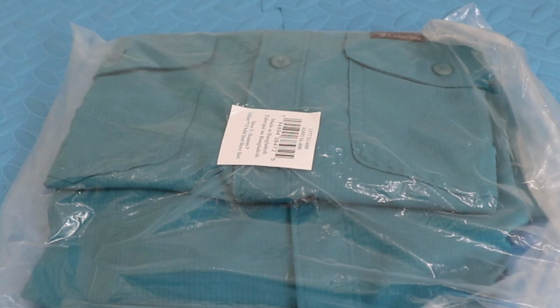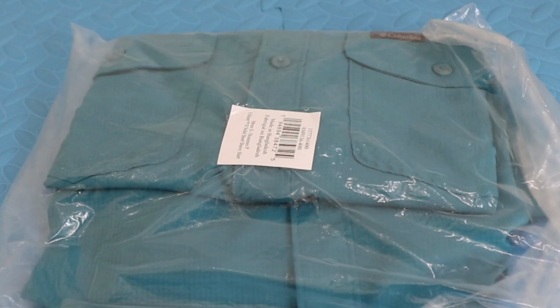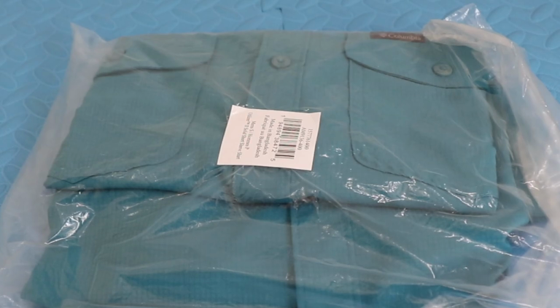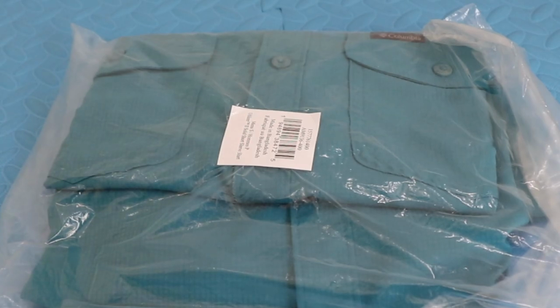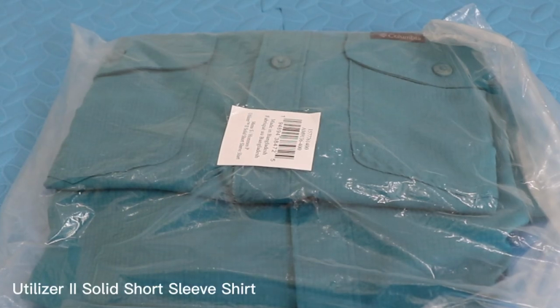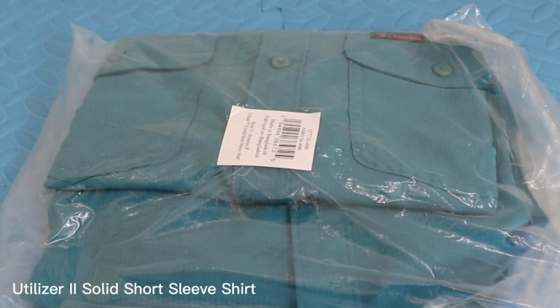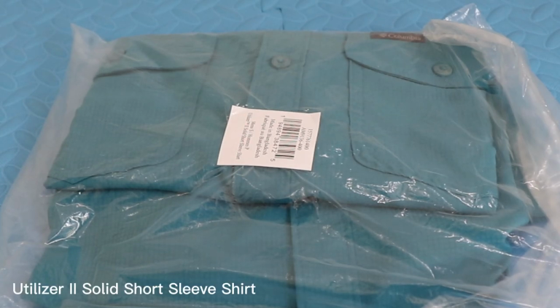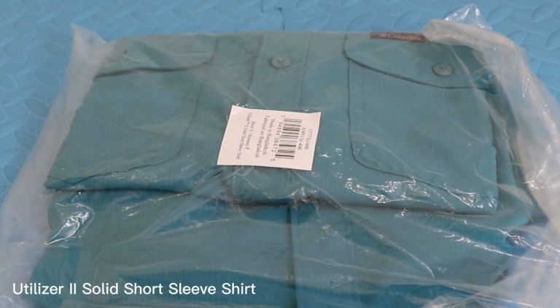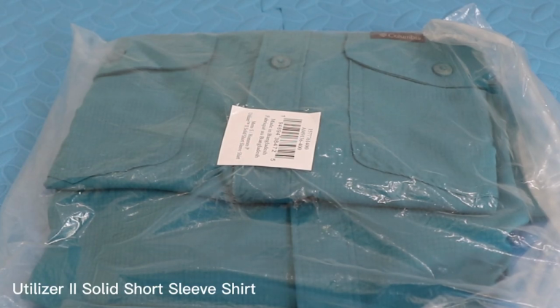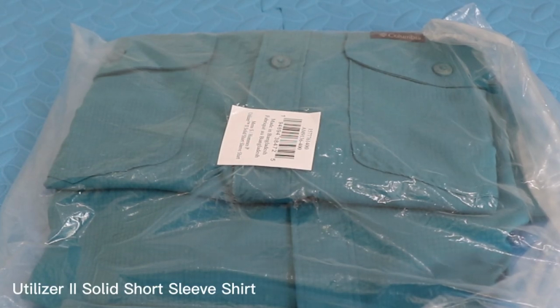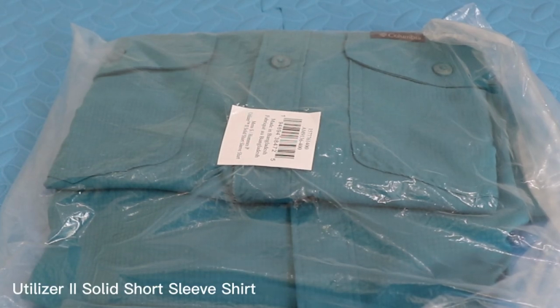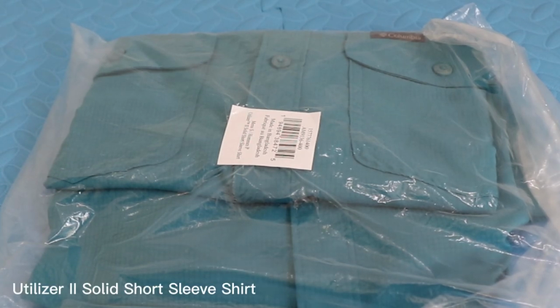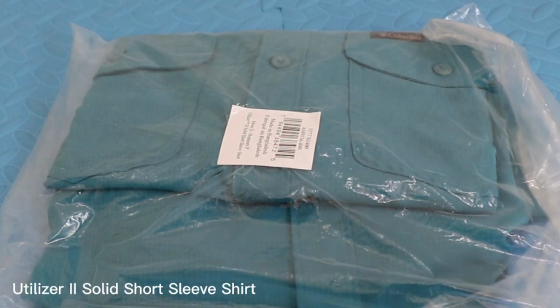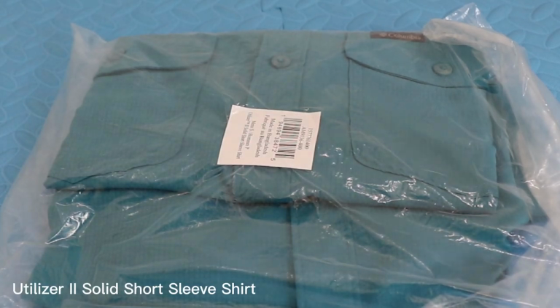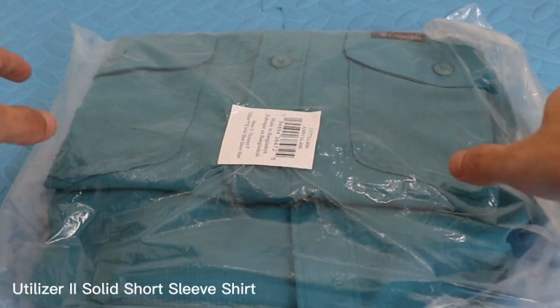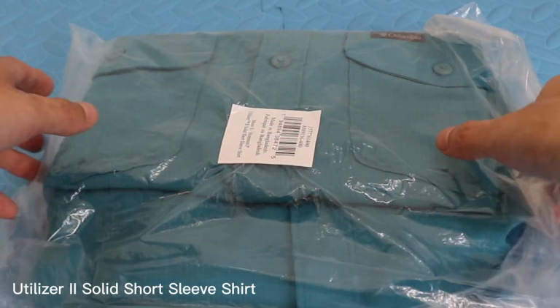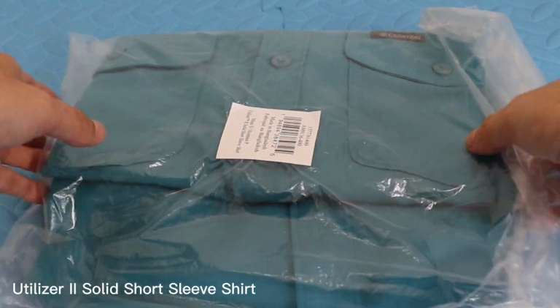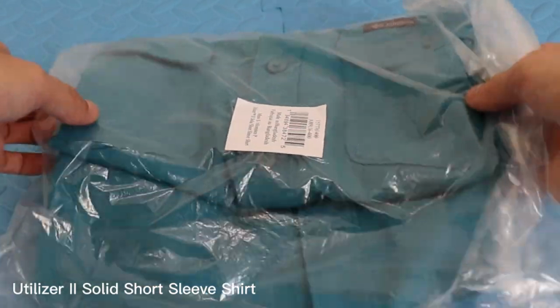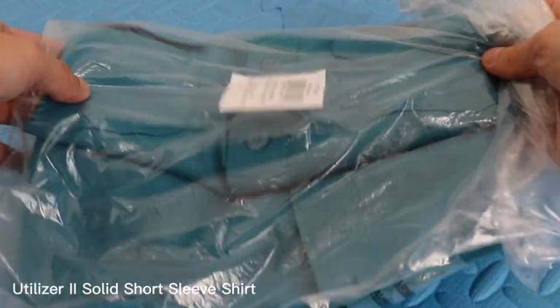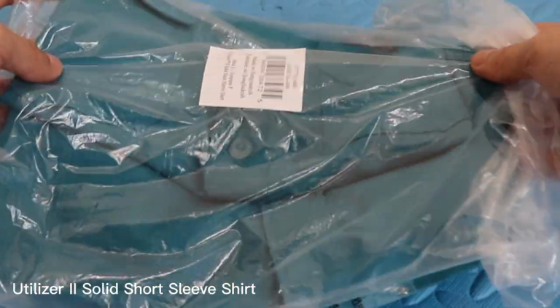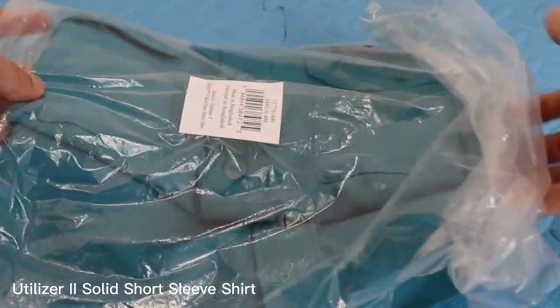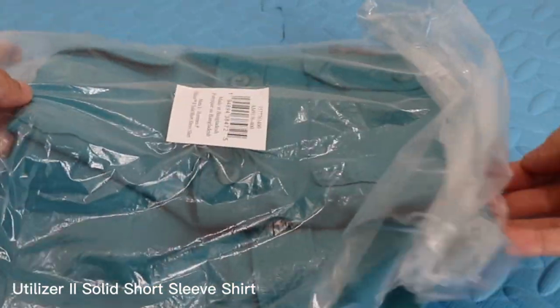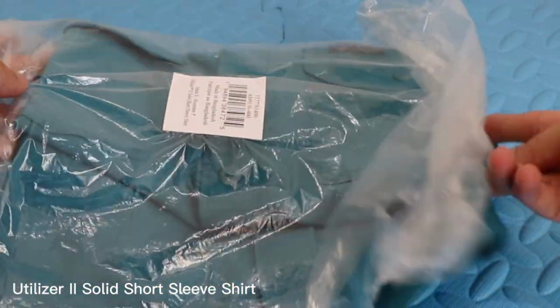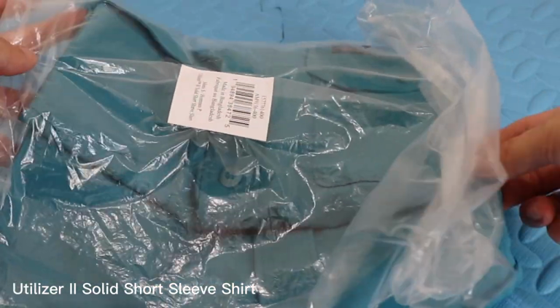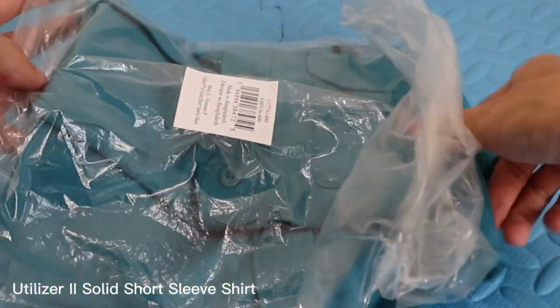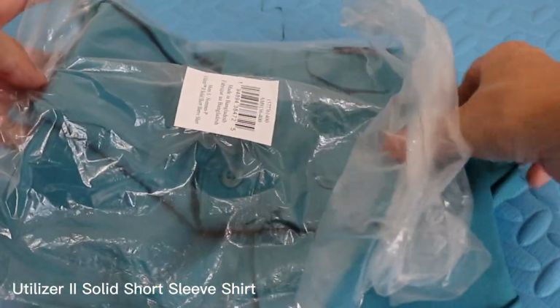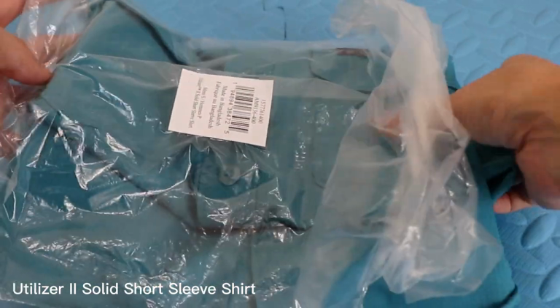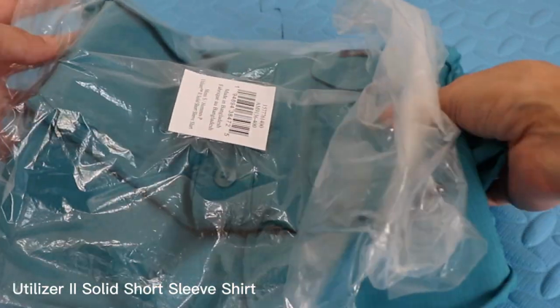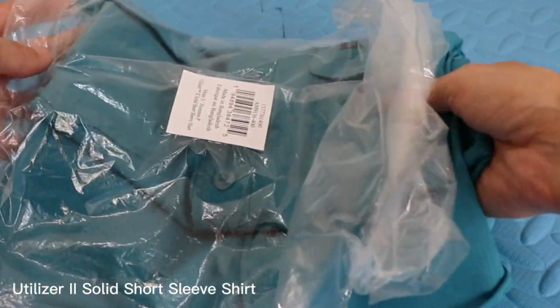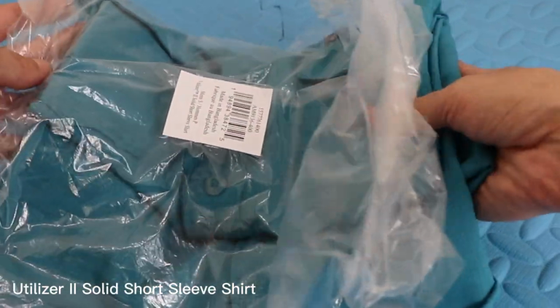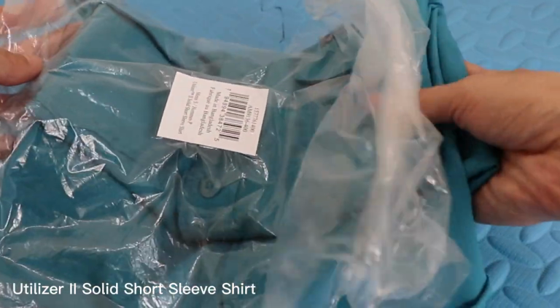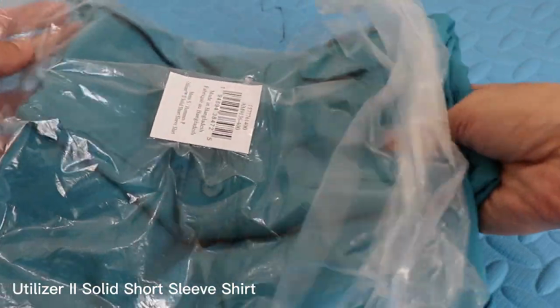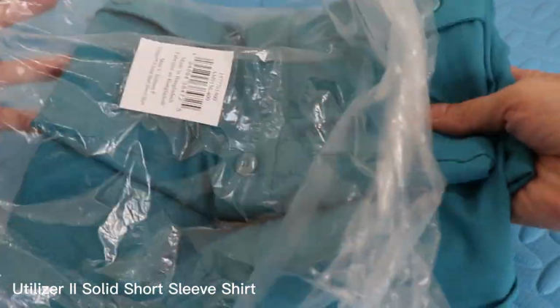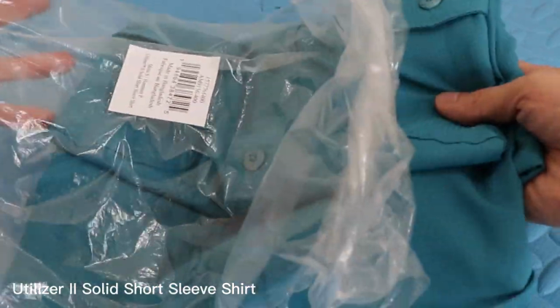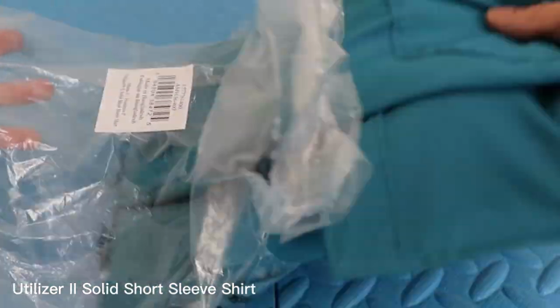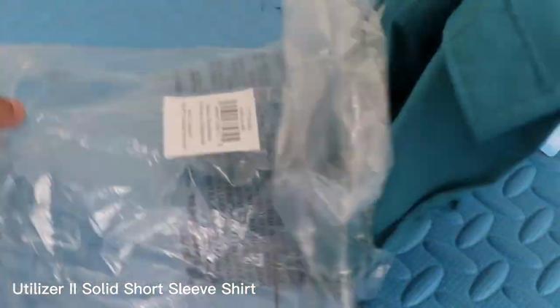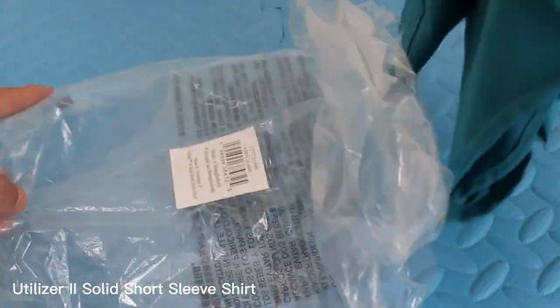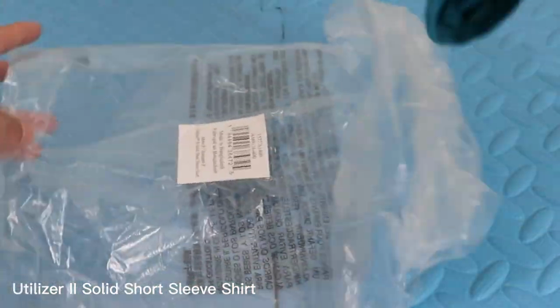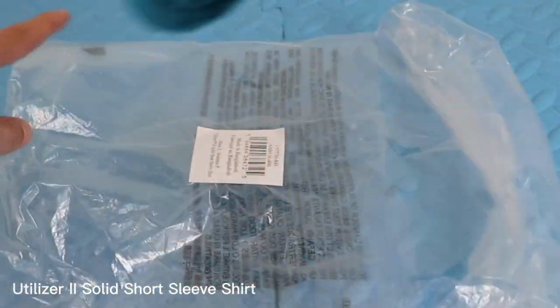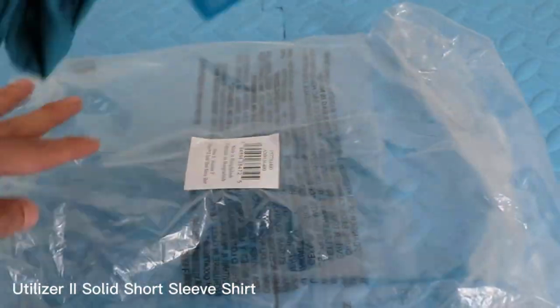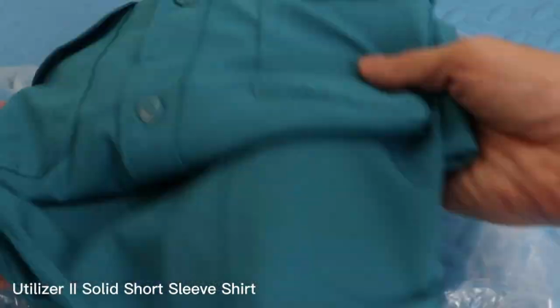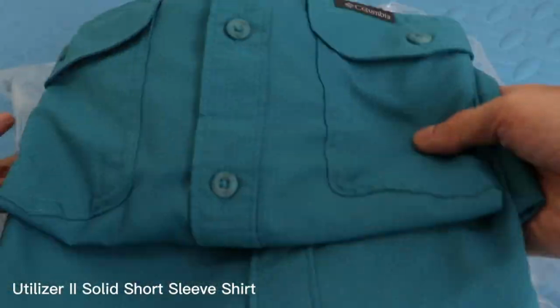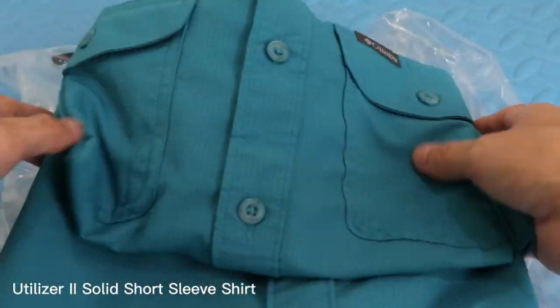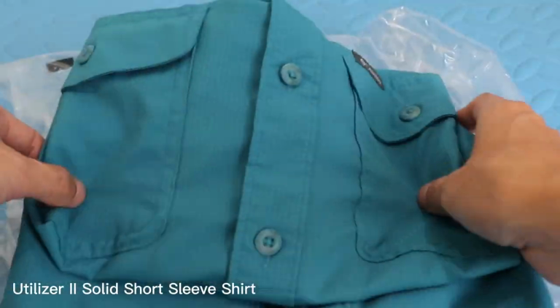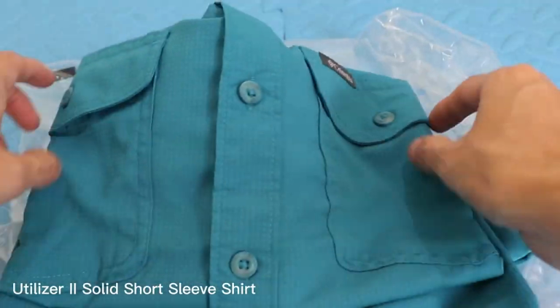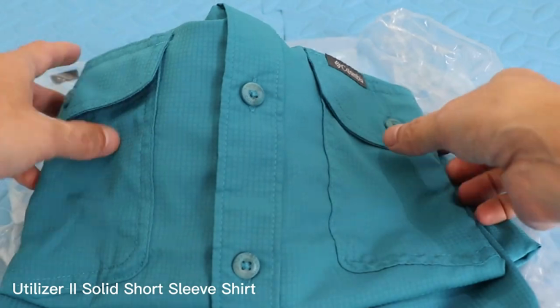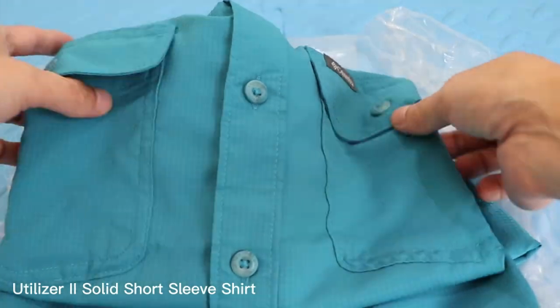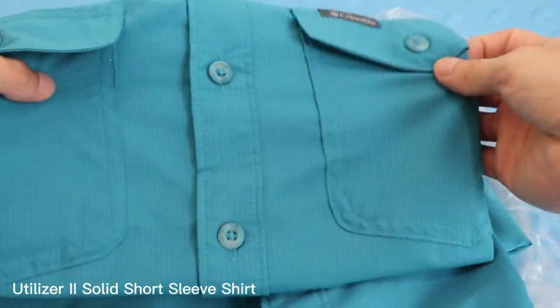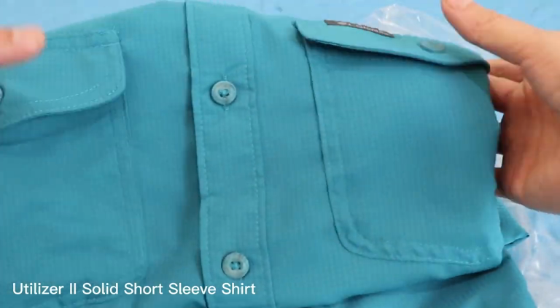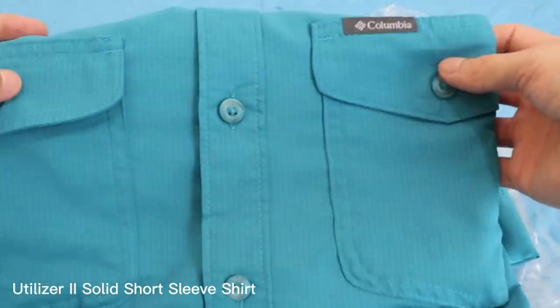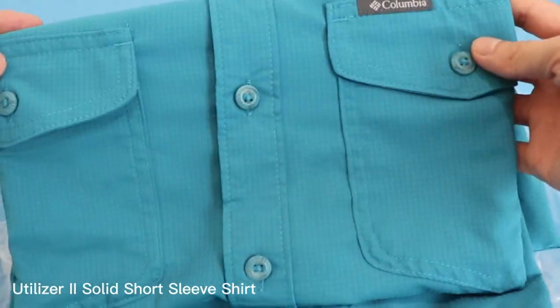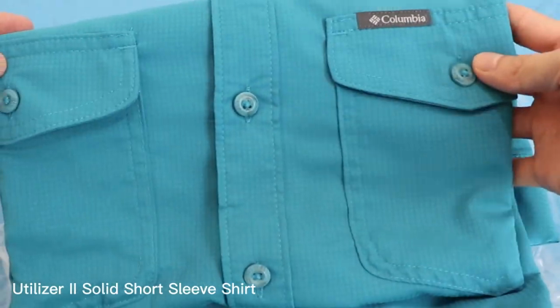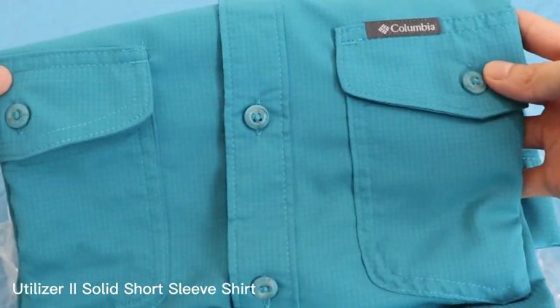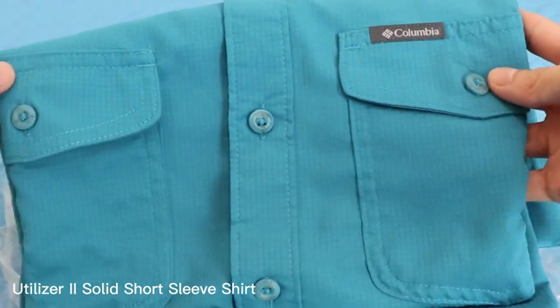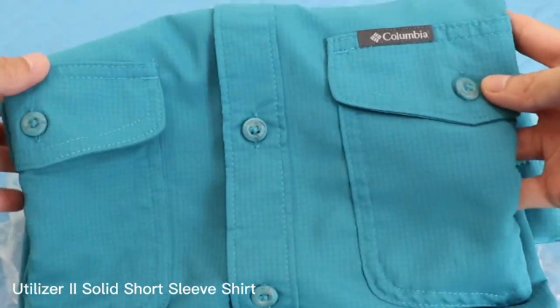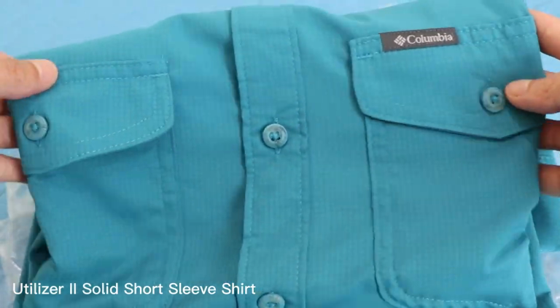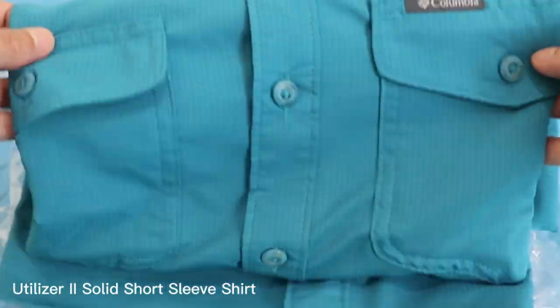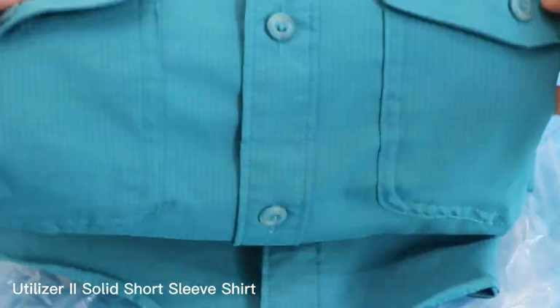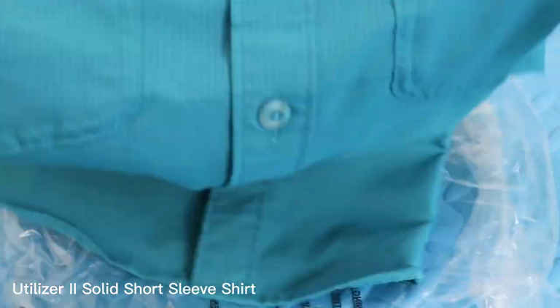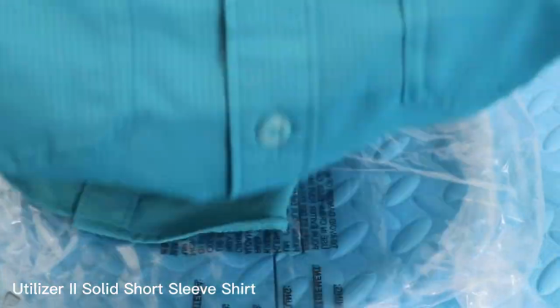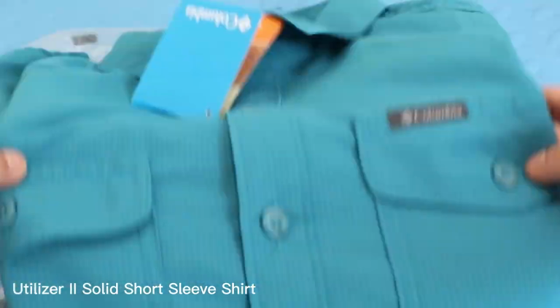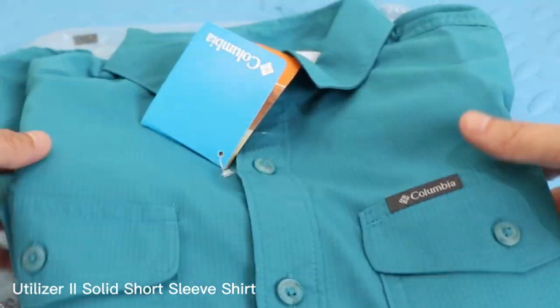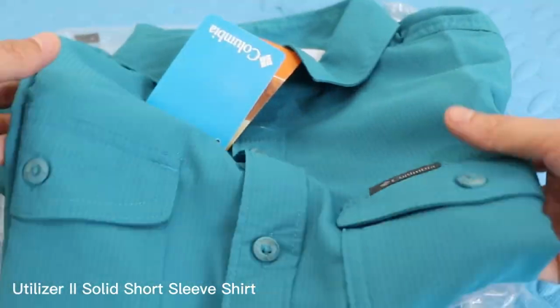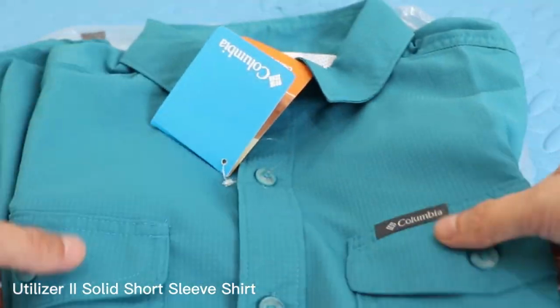Hi everyone, welcome back to our channel. Today we're going to be reviewing the Columbia Utilizer 2 Solid Short Sleeve Shirt.